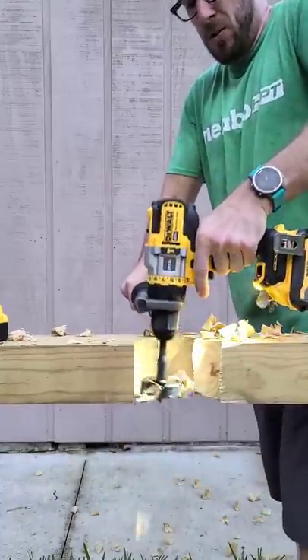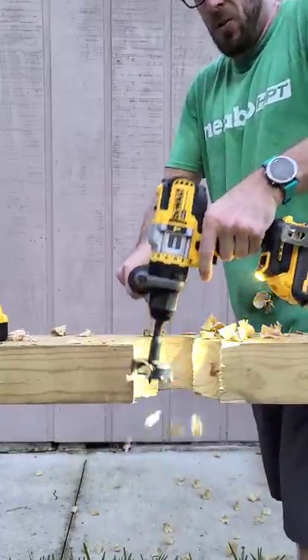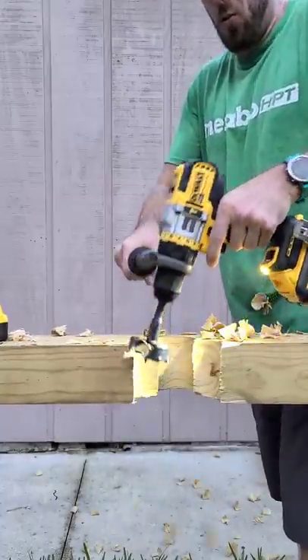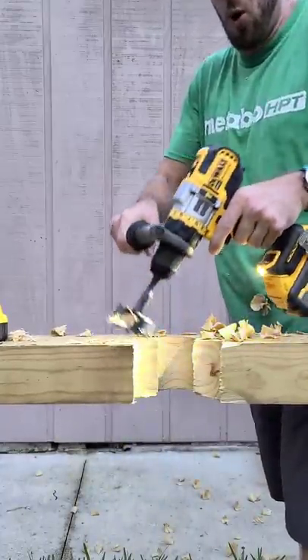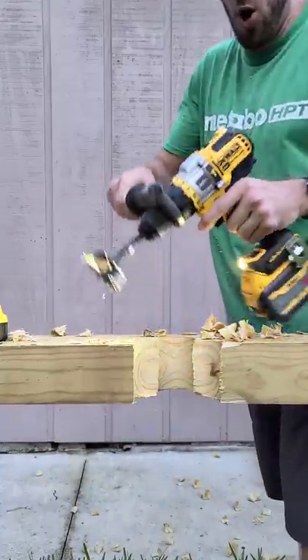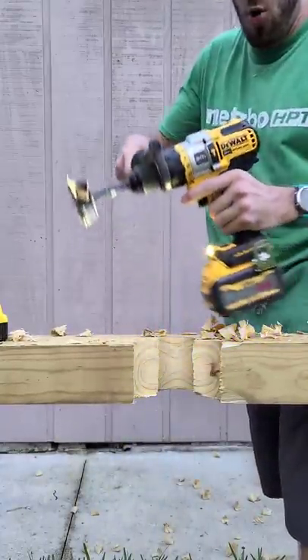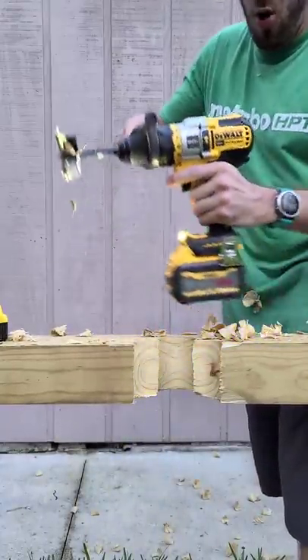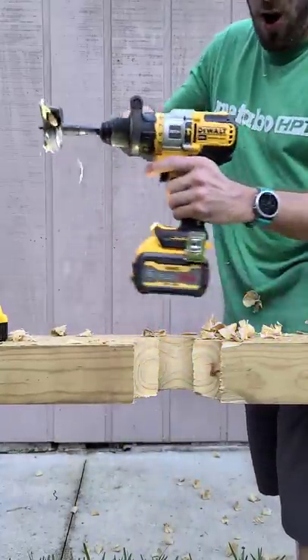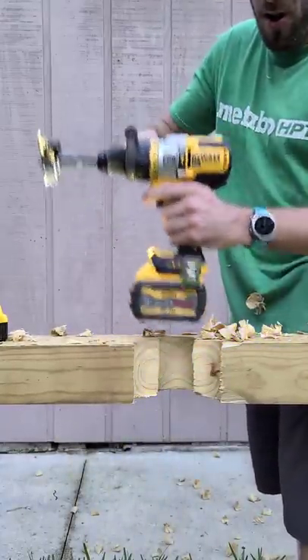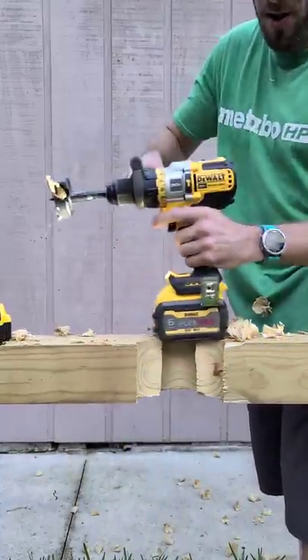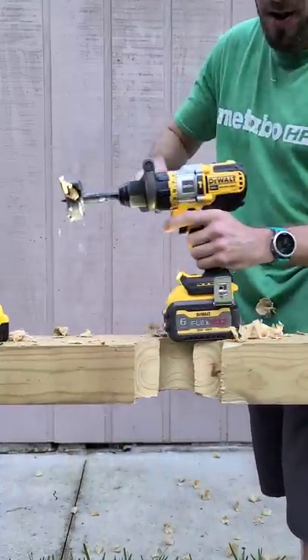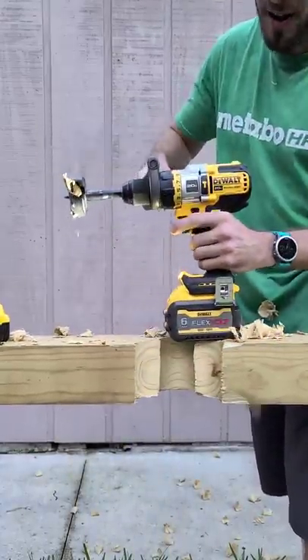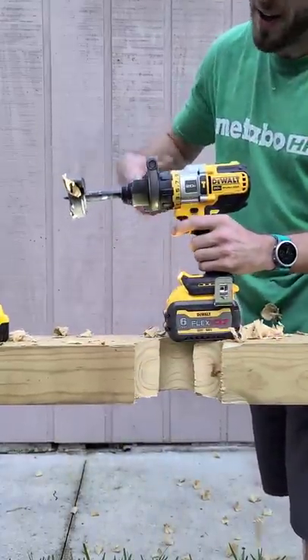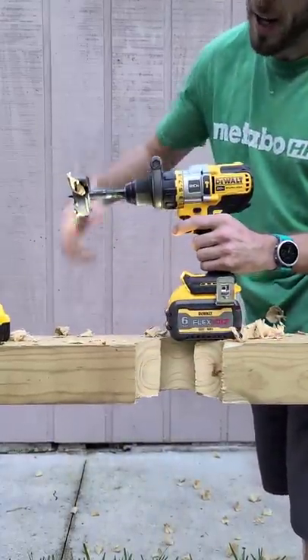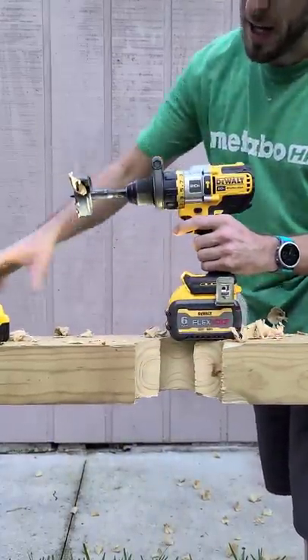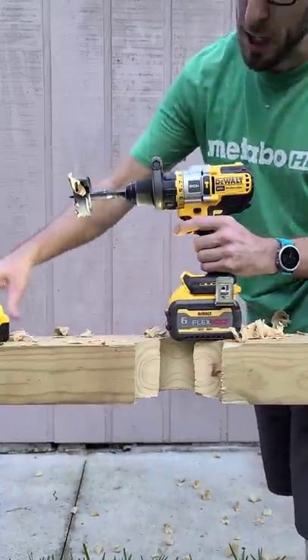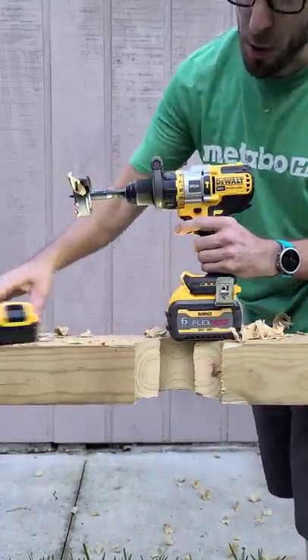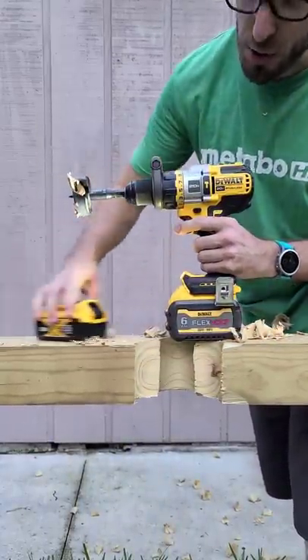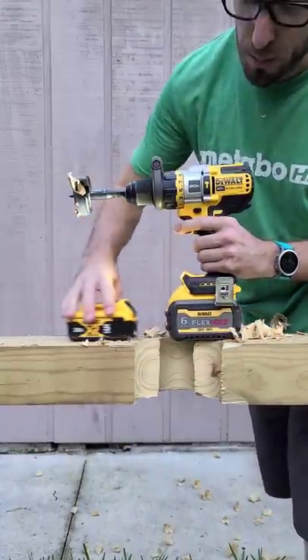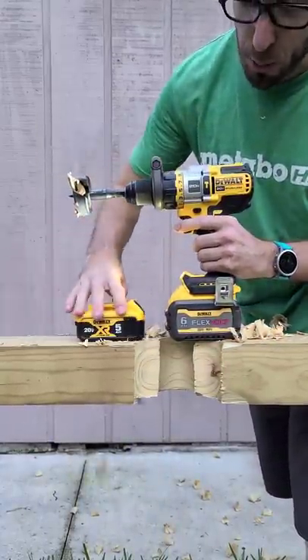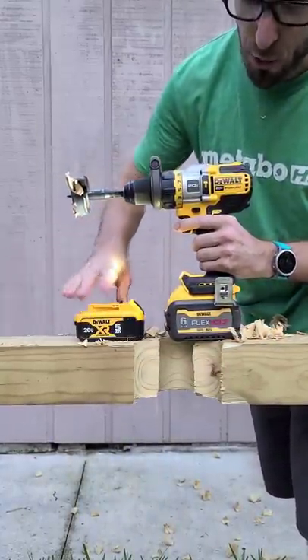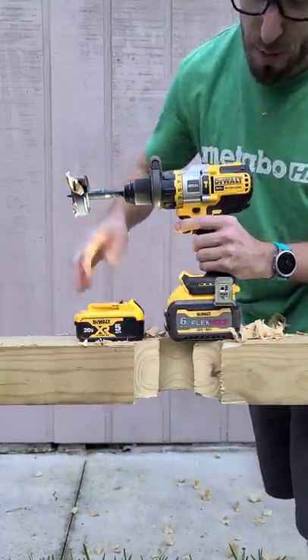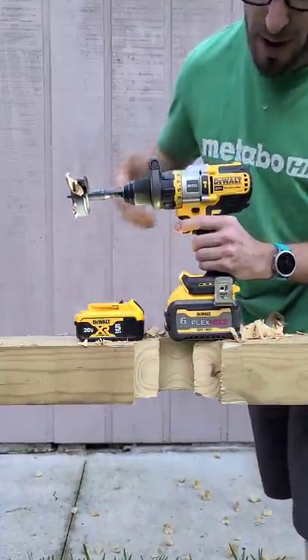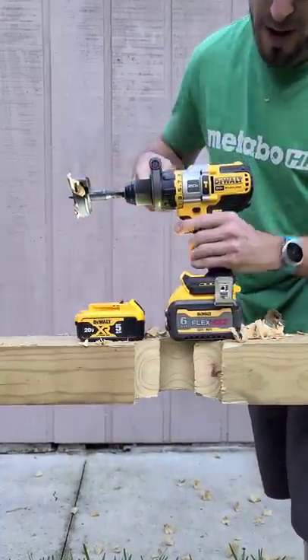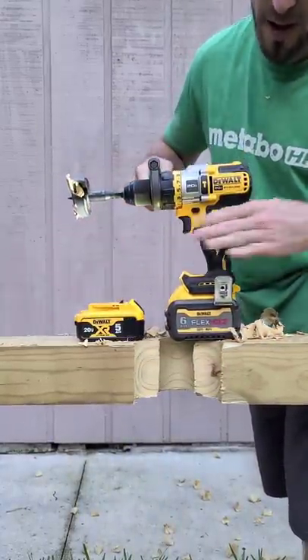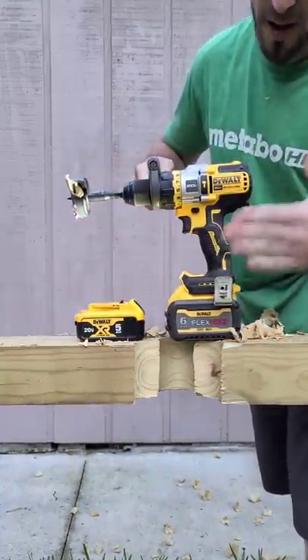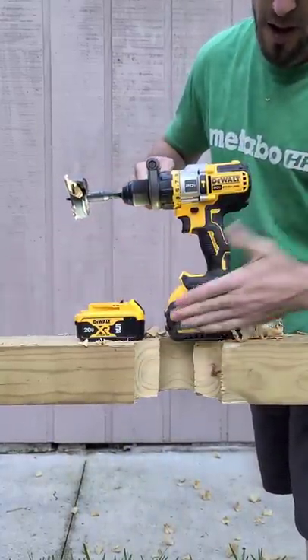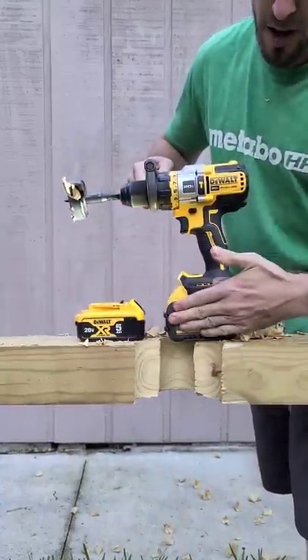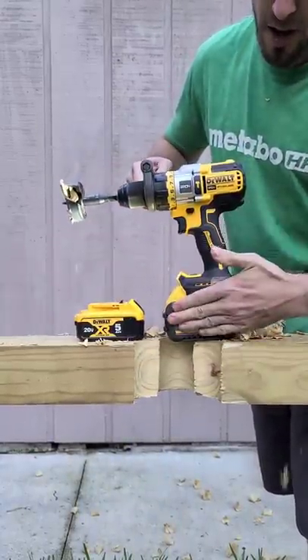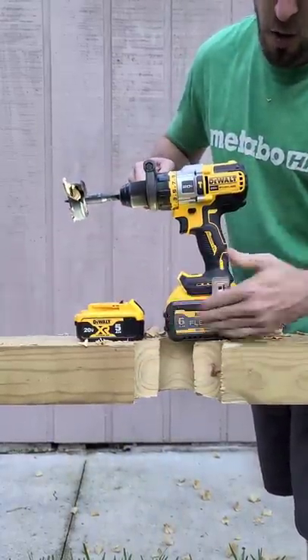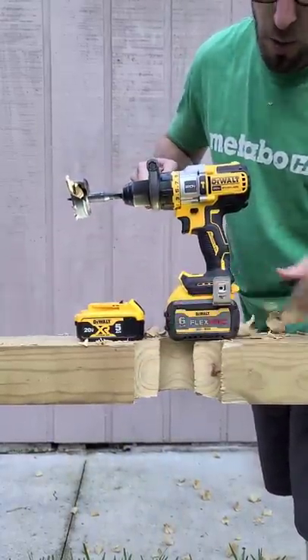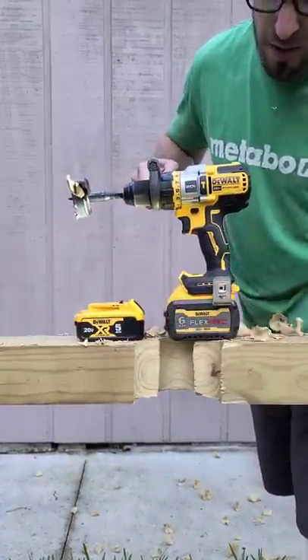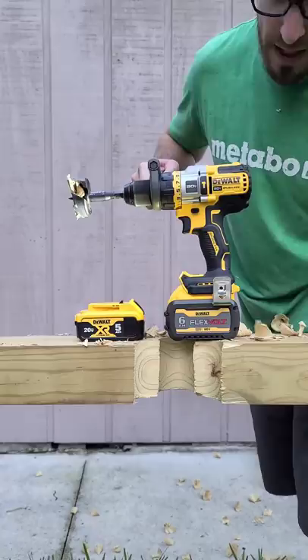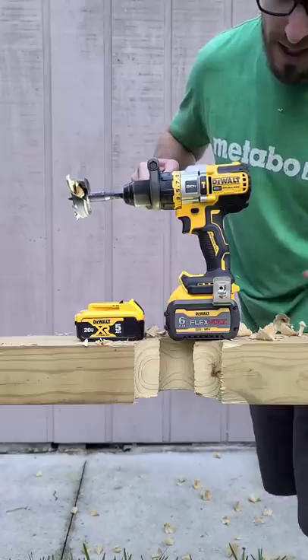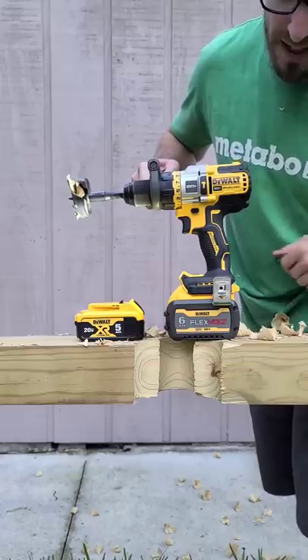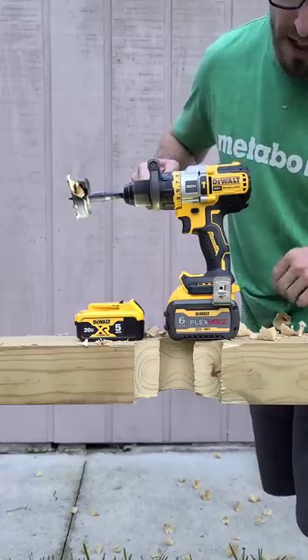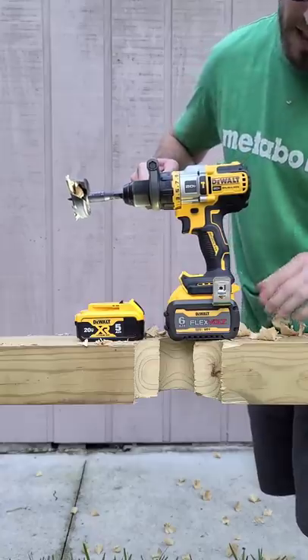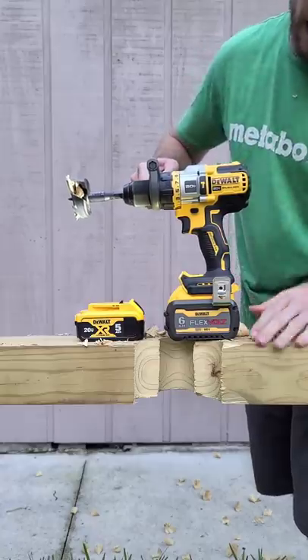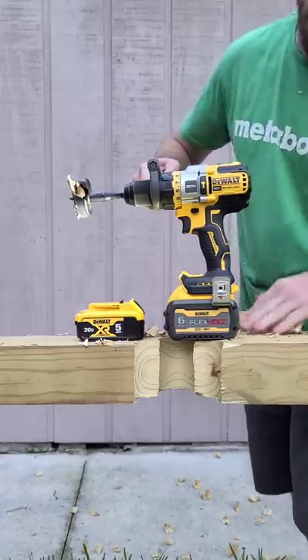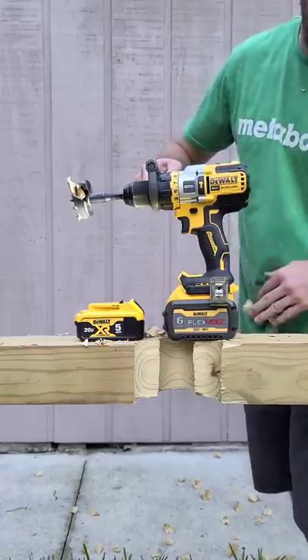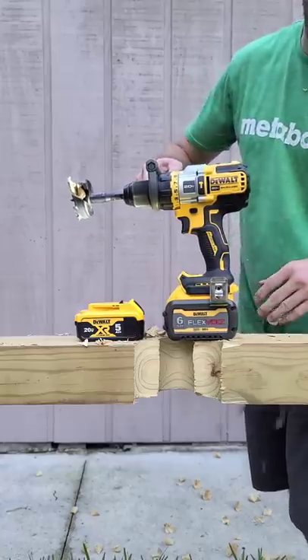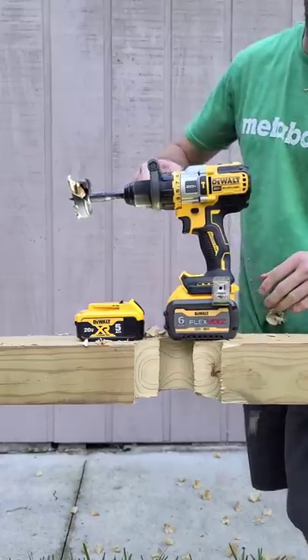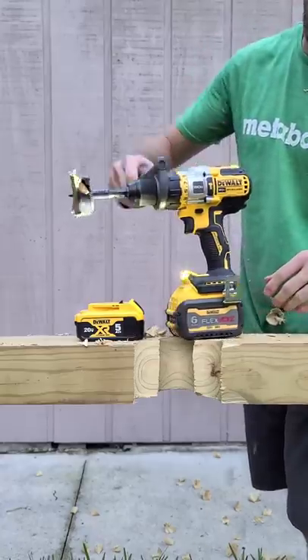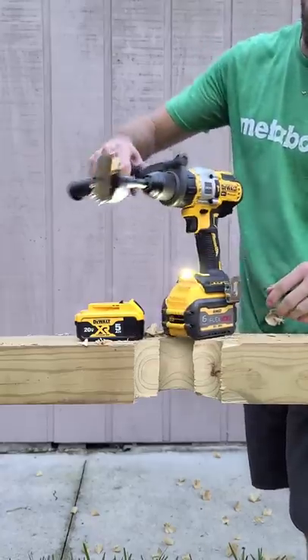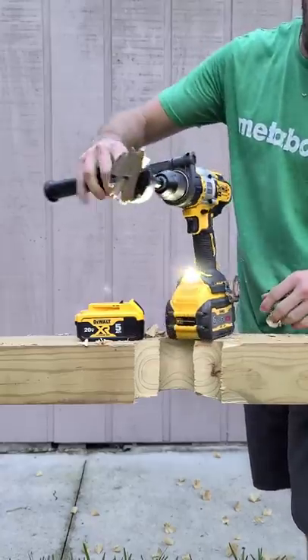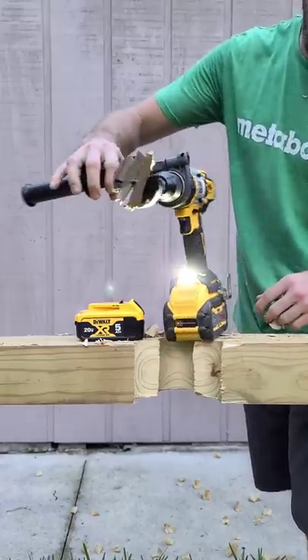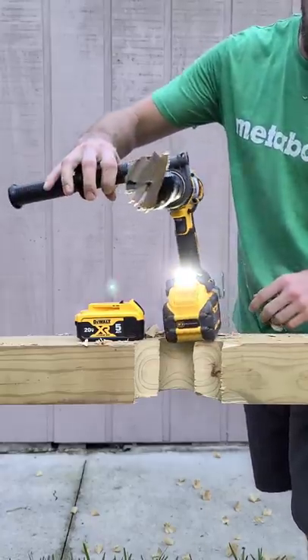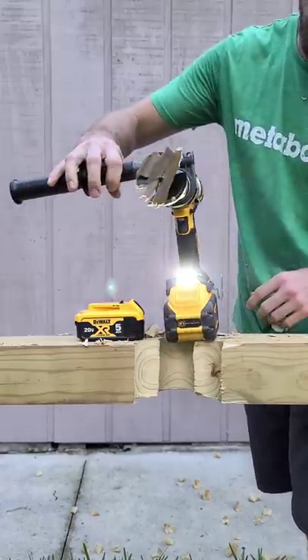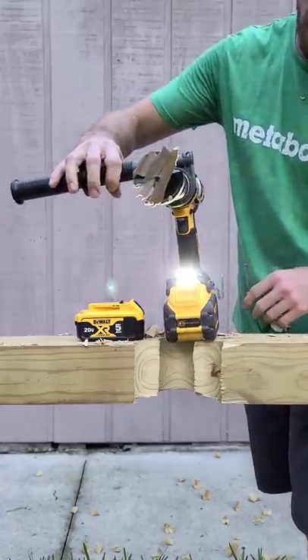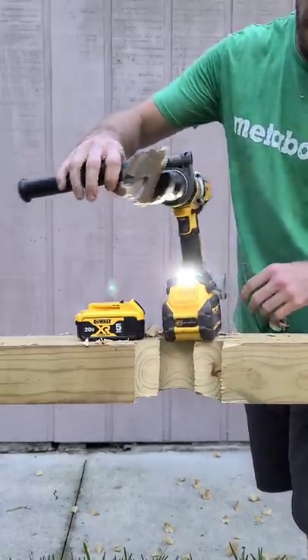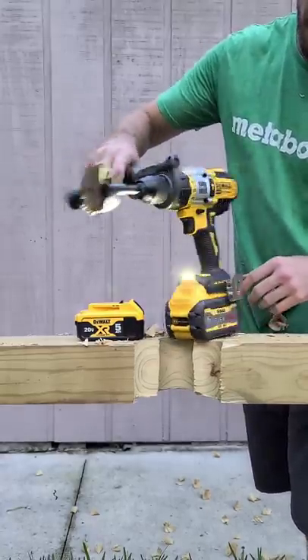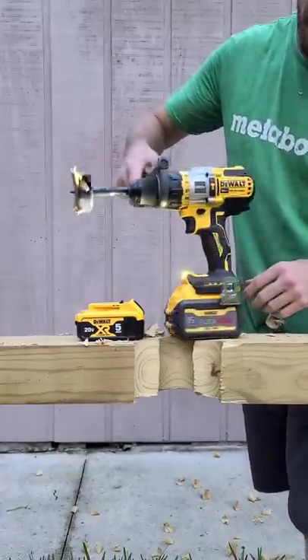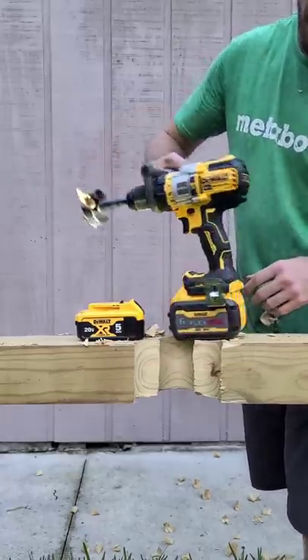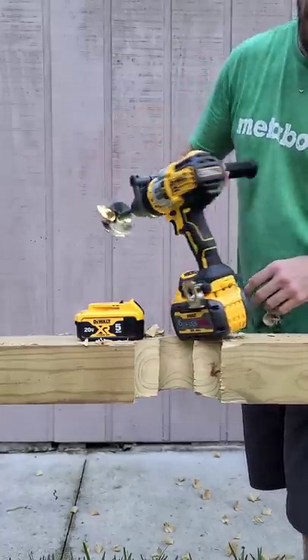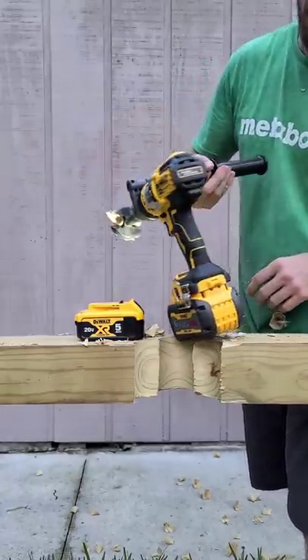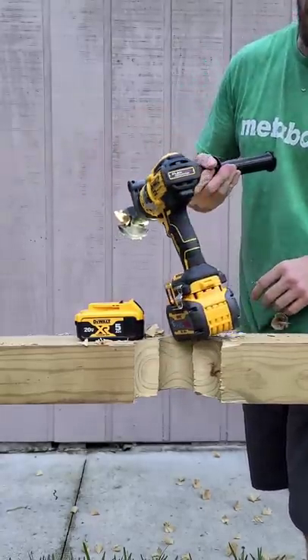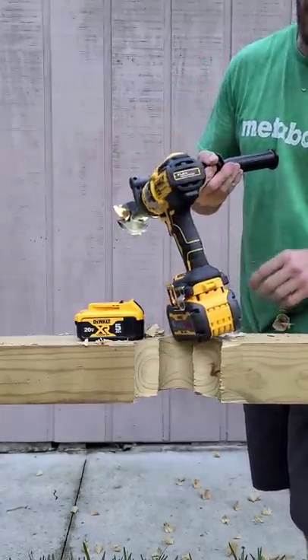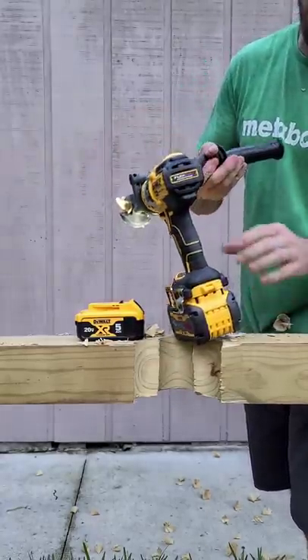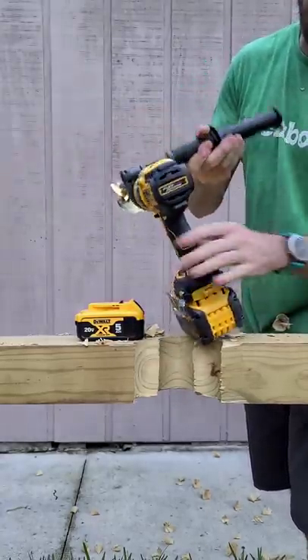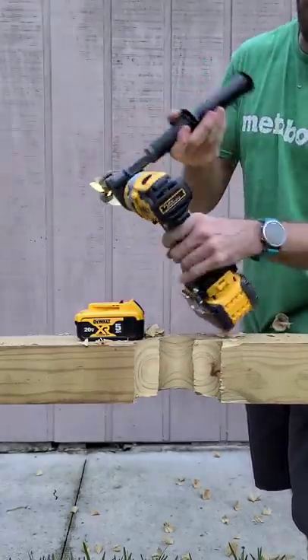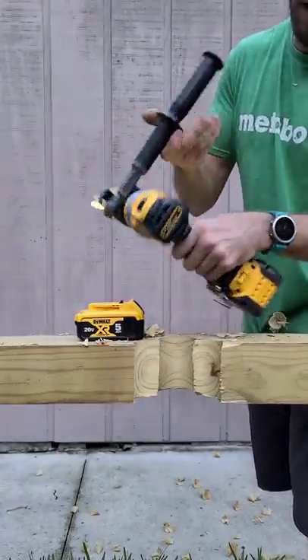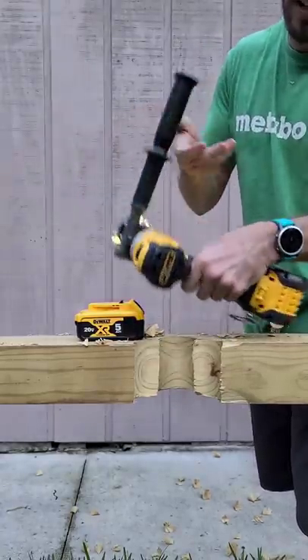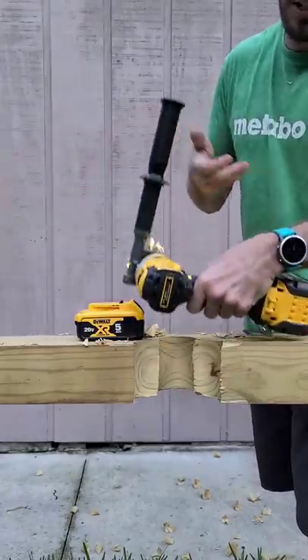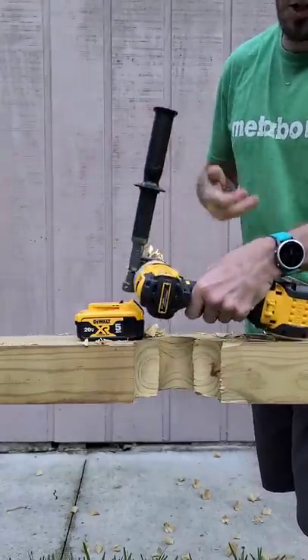Woo! Huge improvement with the 6 amp hour FlexVolt. FlexVolt Advantage.